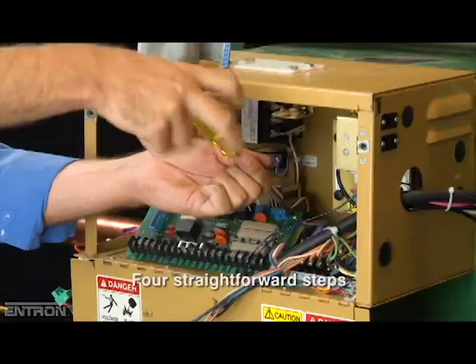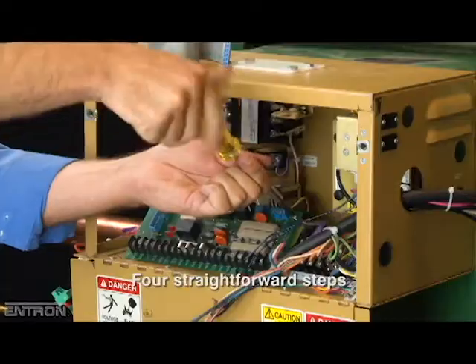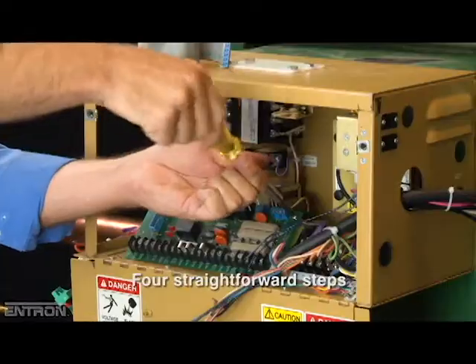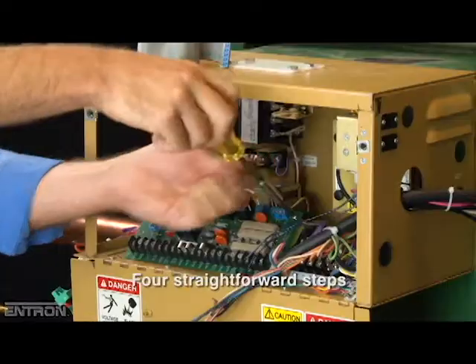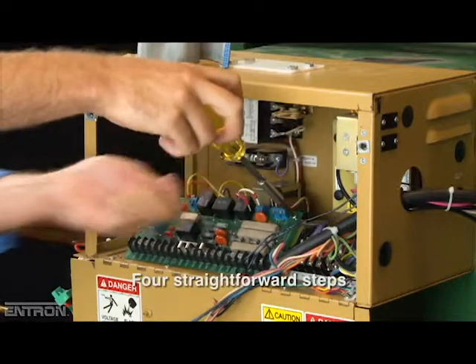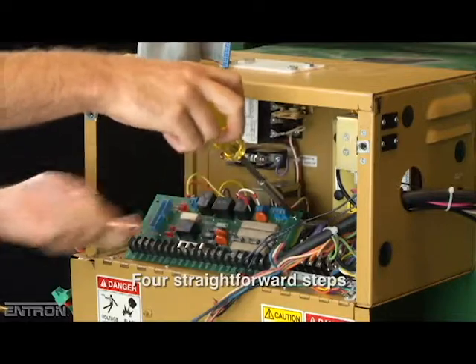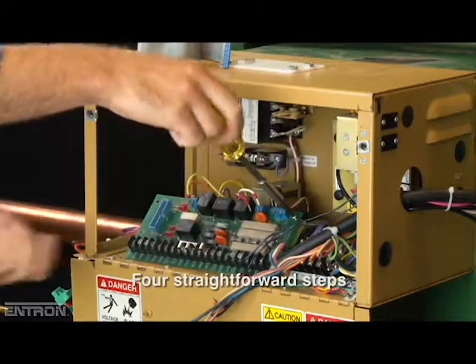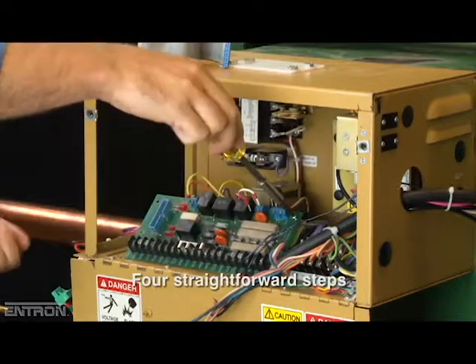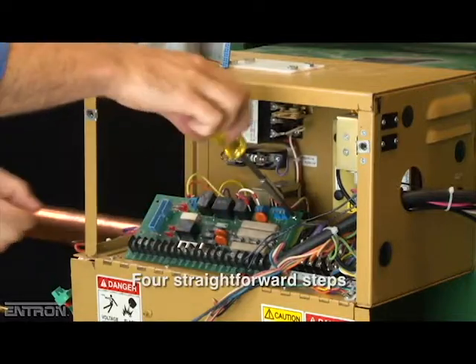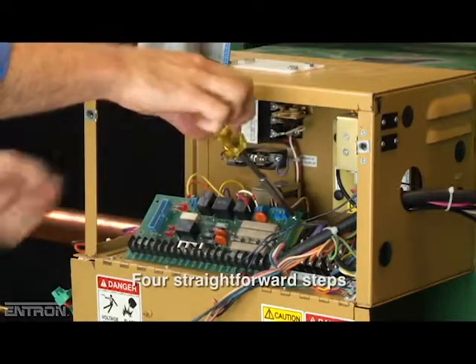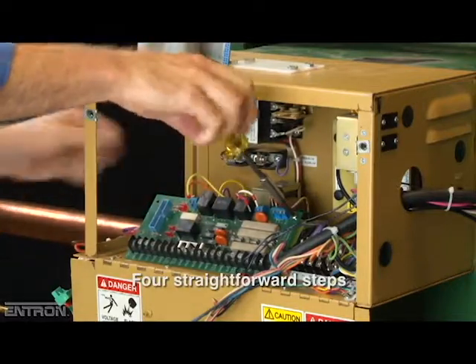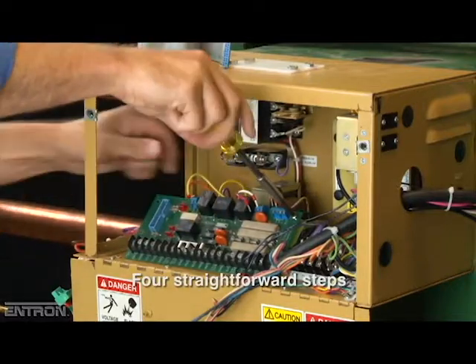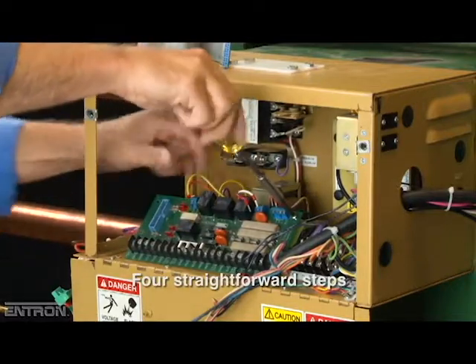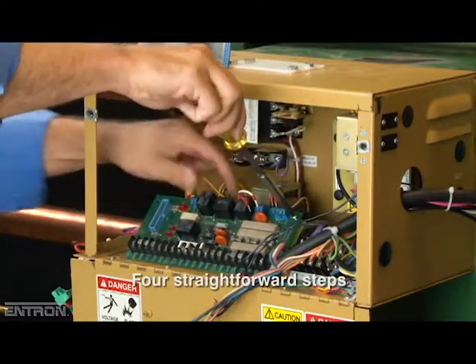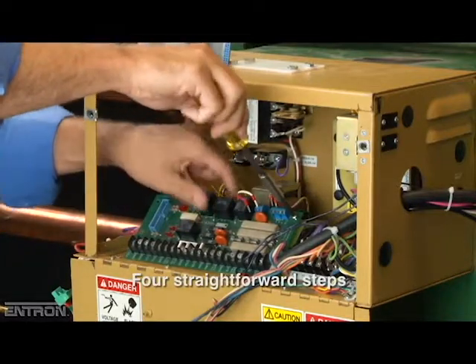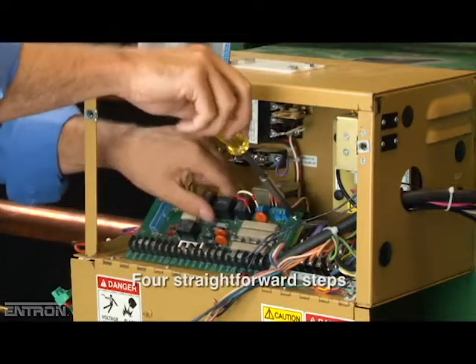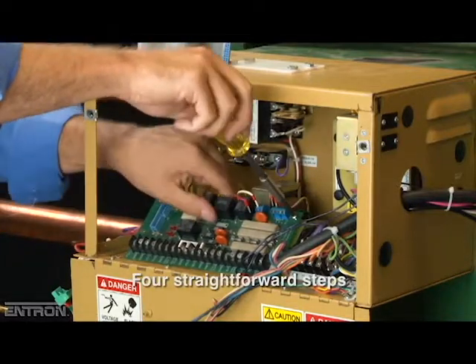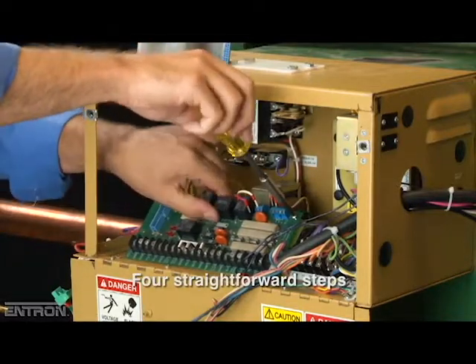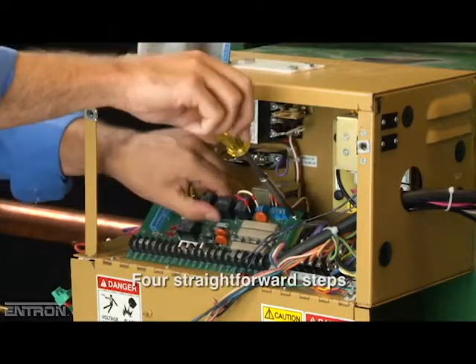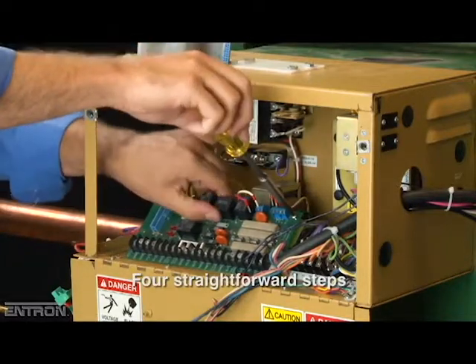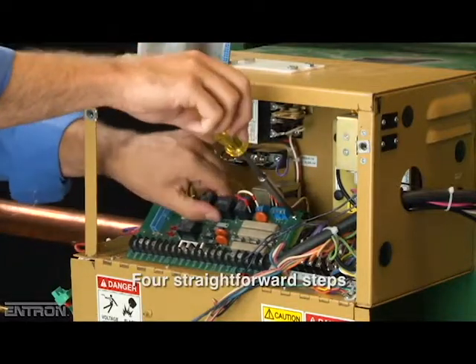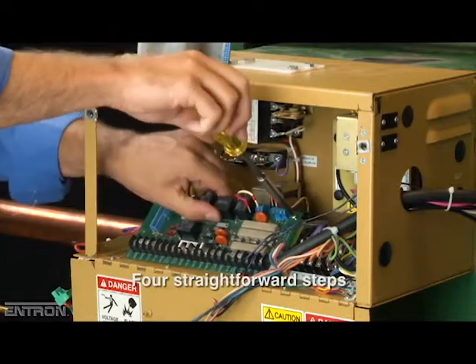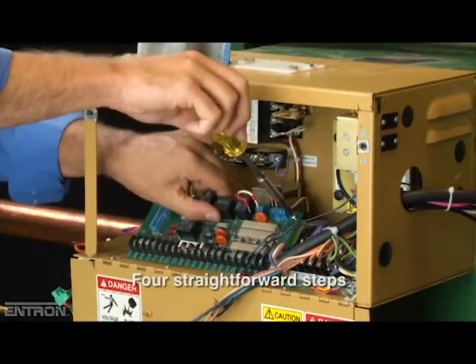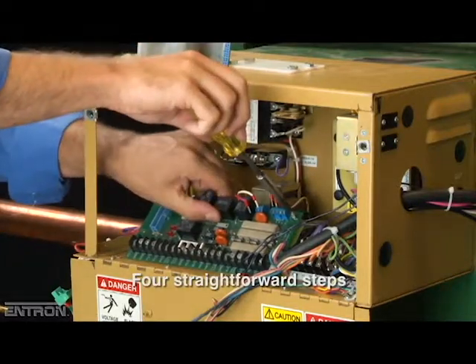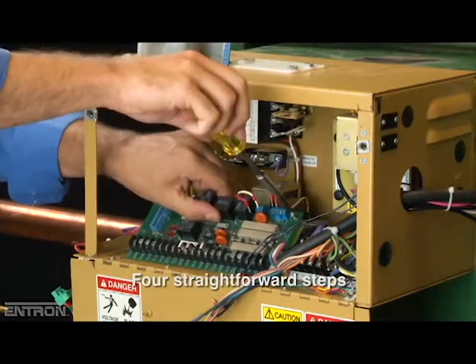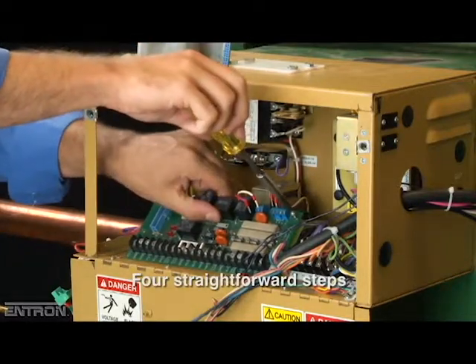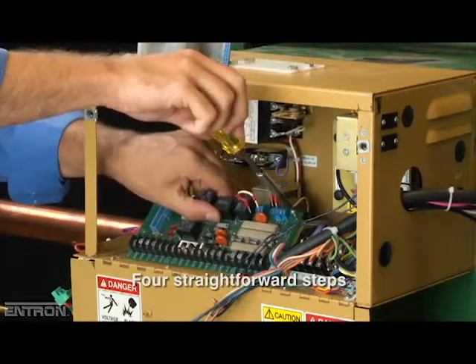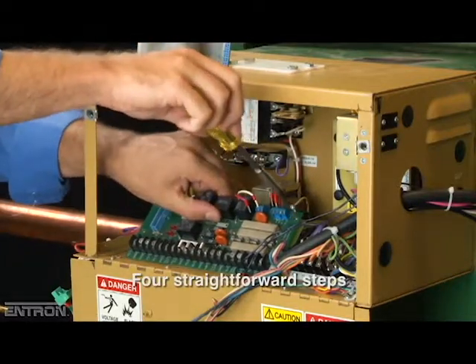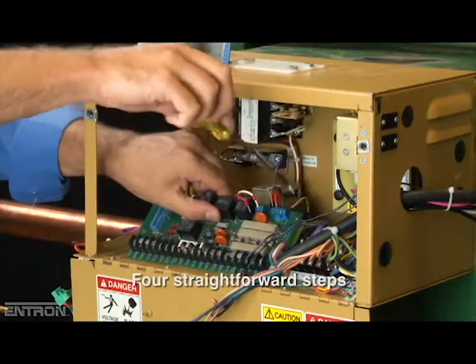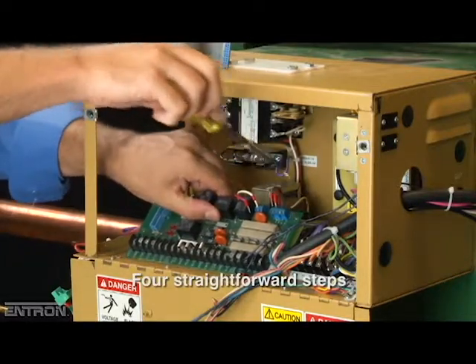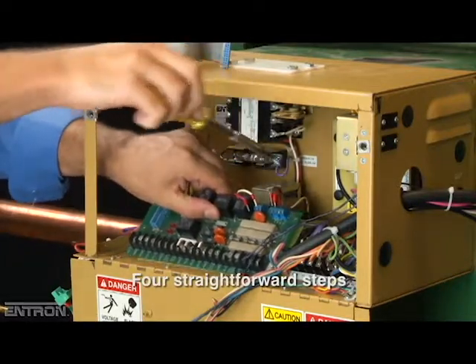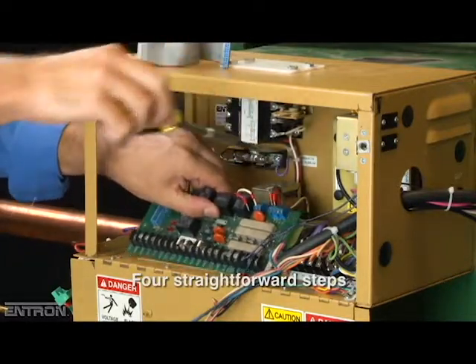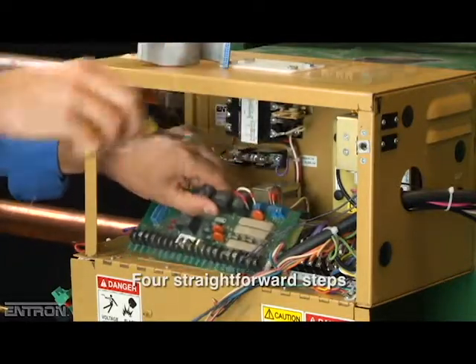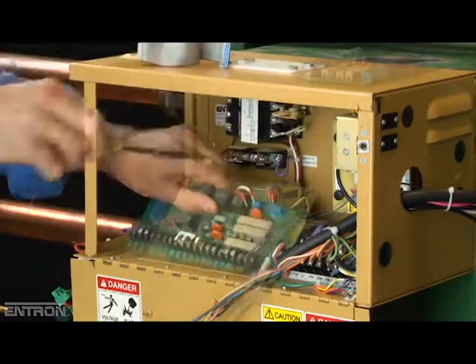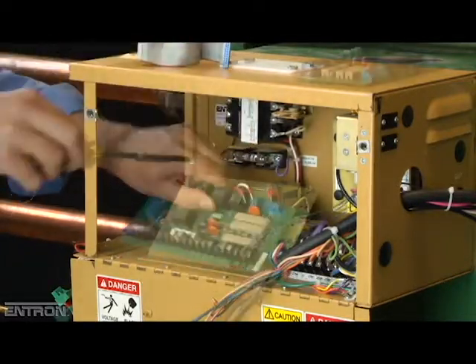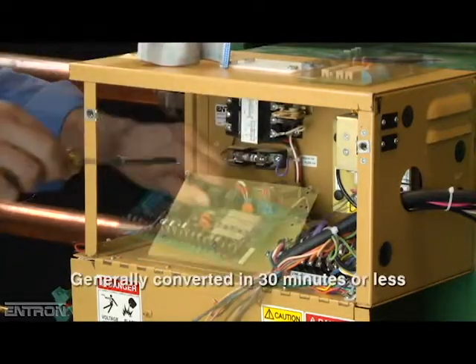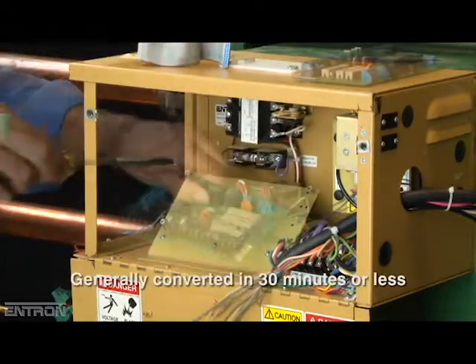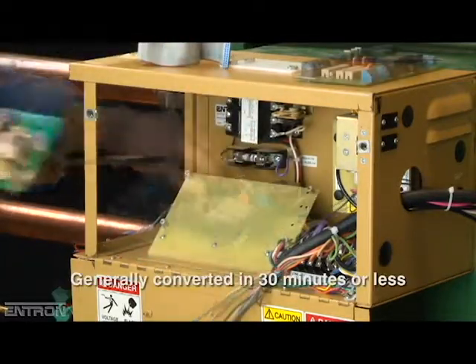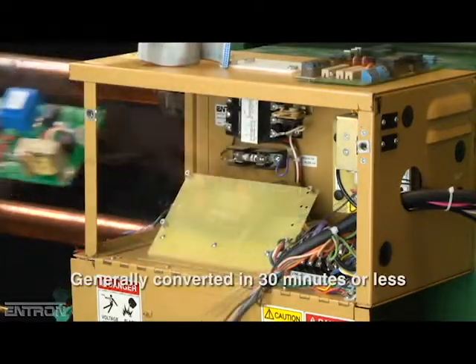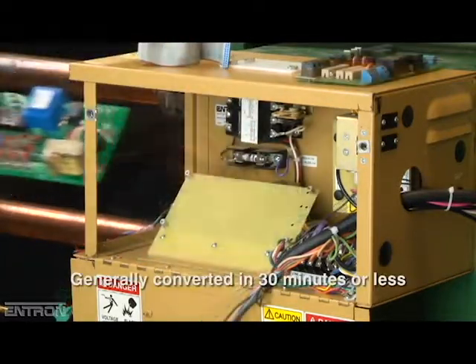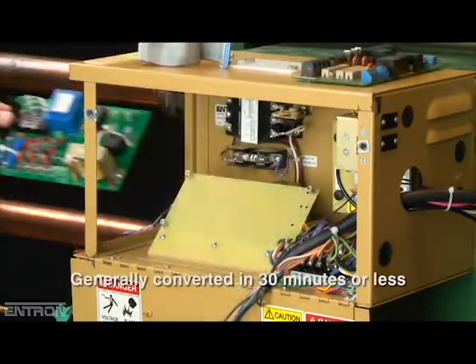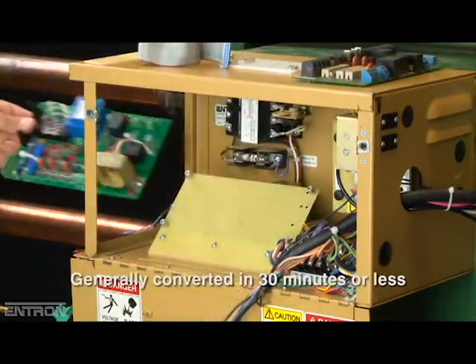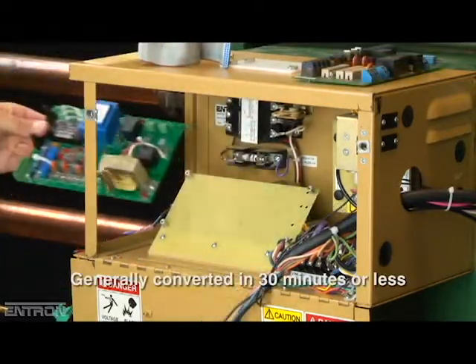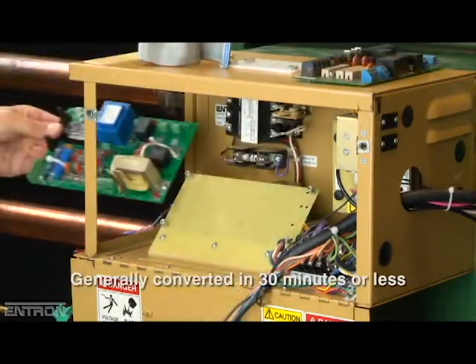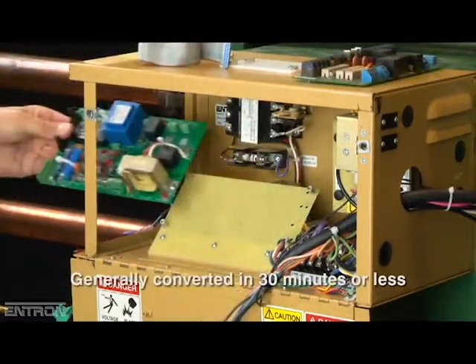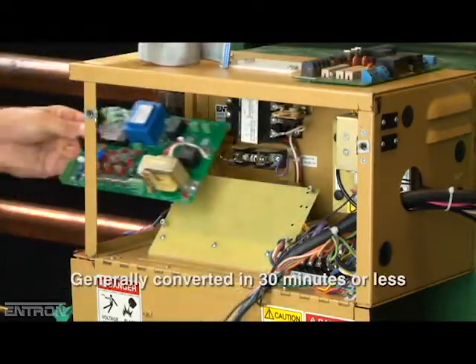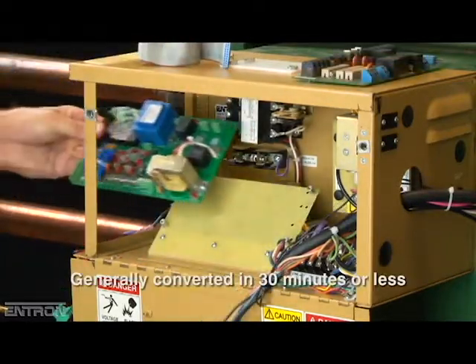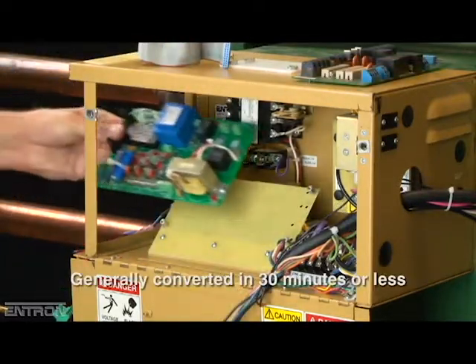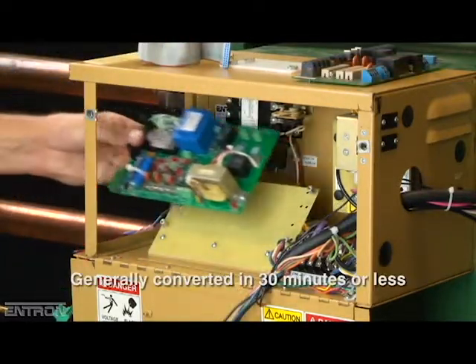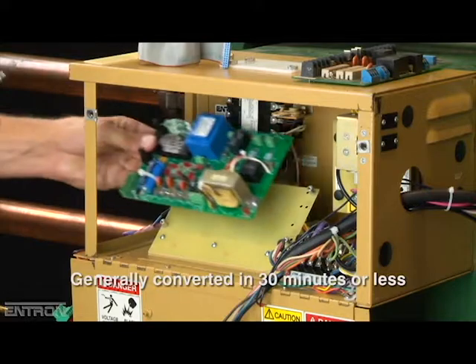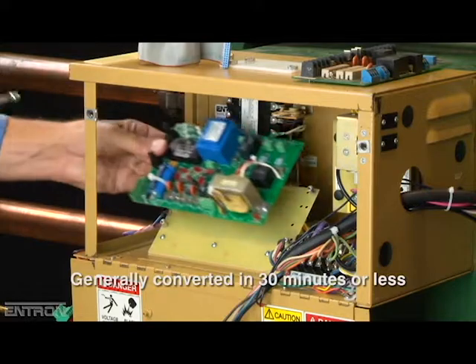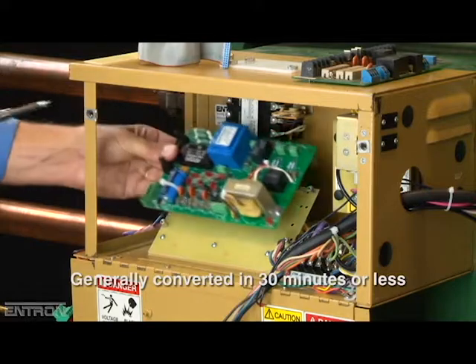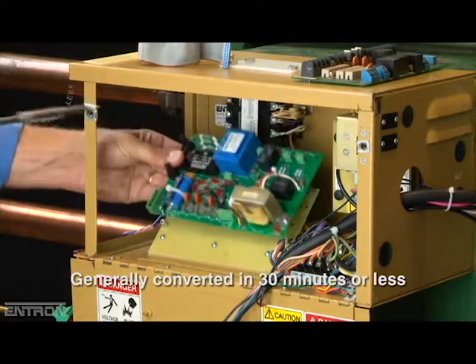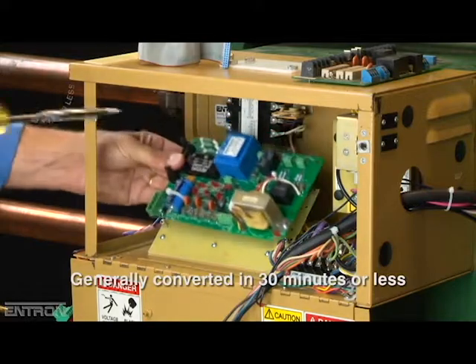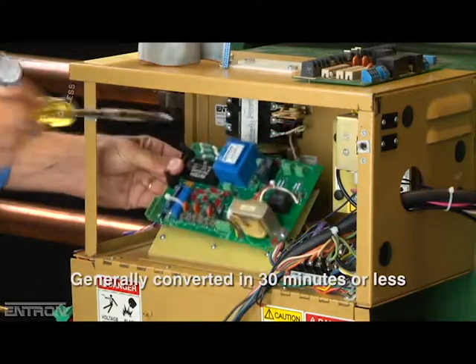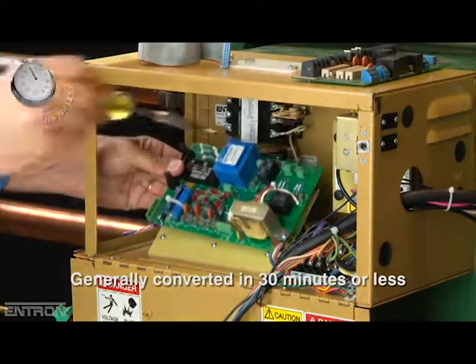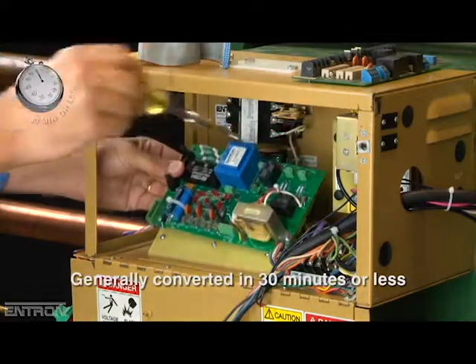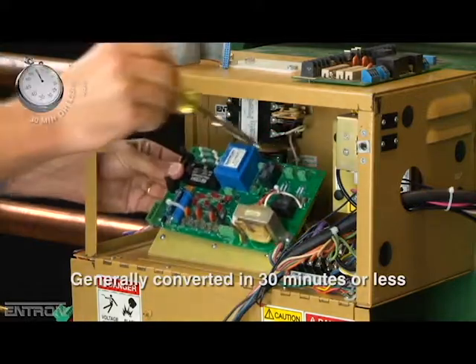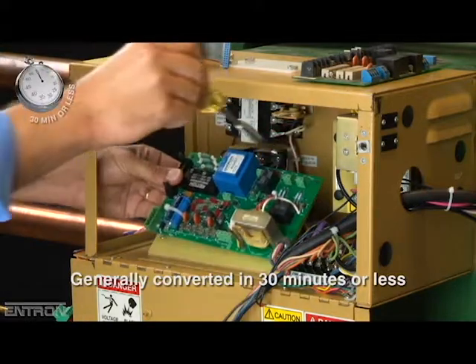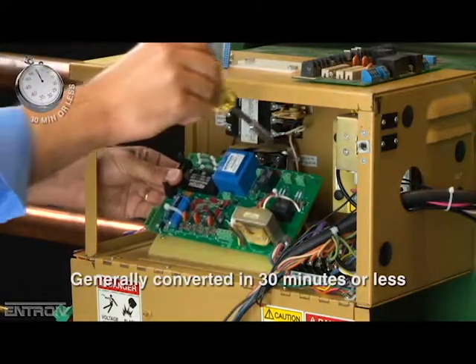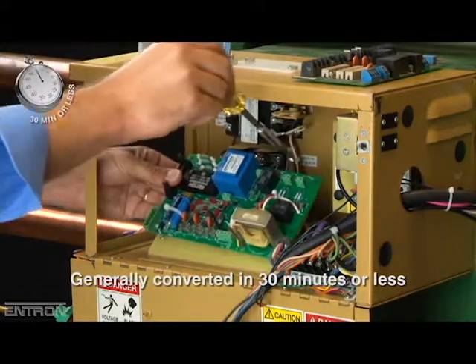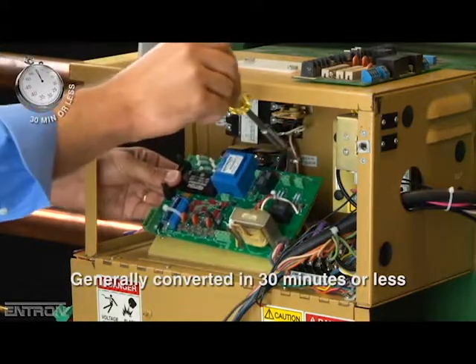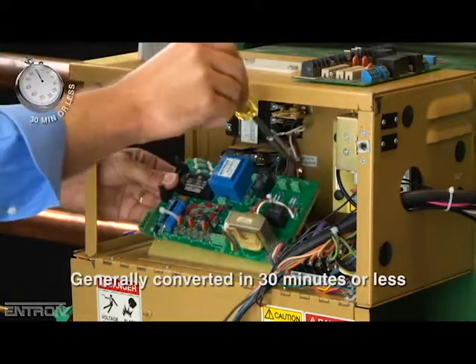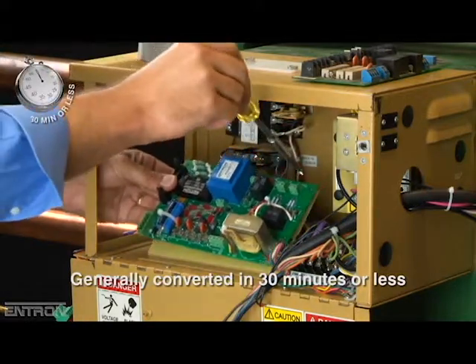The retrofit can be divided into four straightforward steps, and a unit can generally be converted in 30 minutes or less.